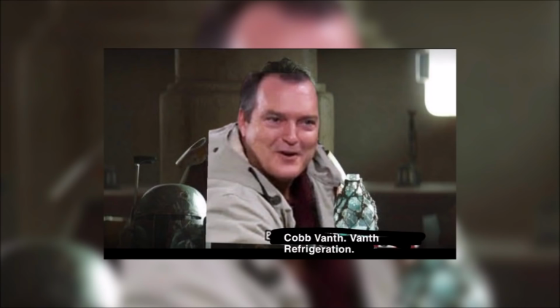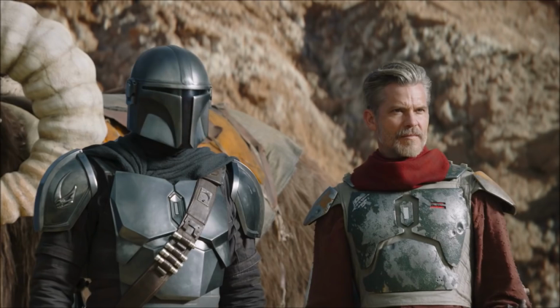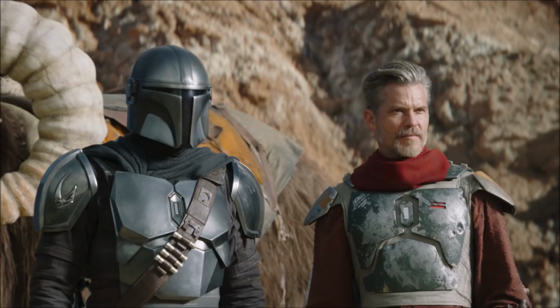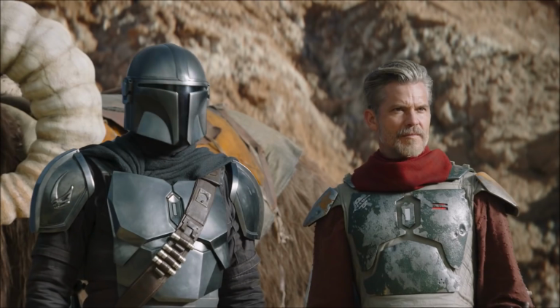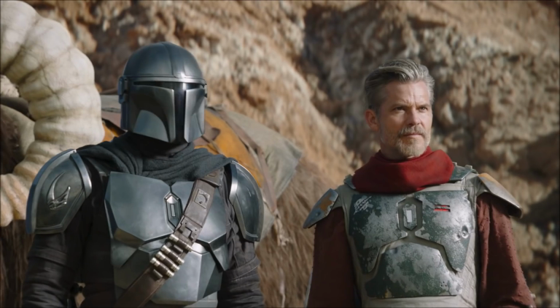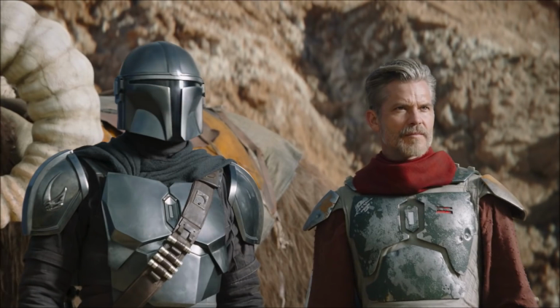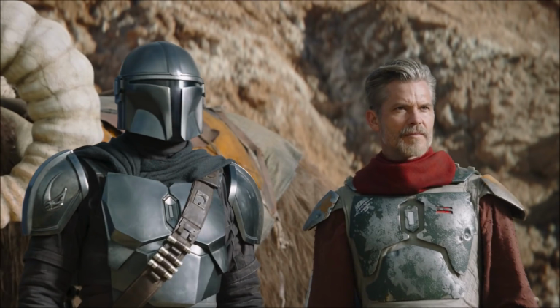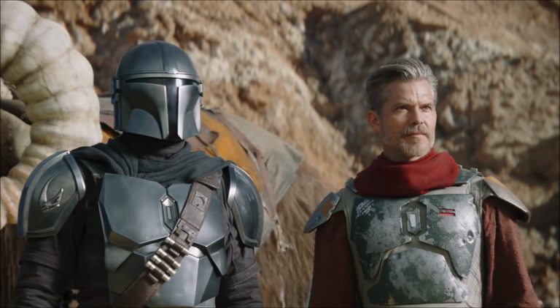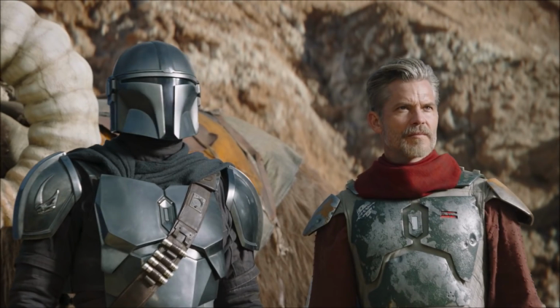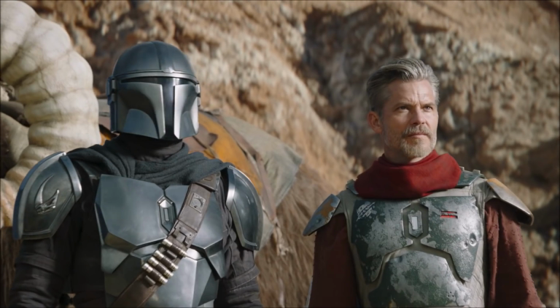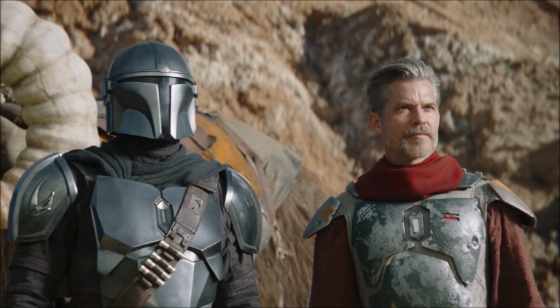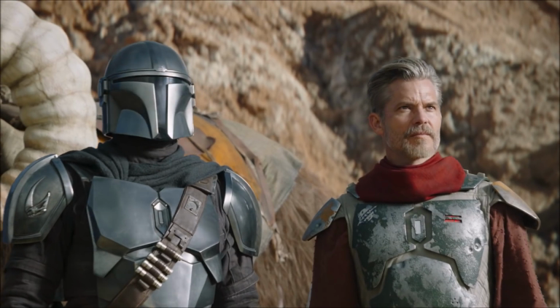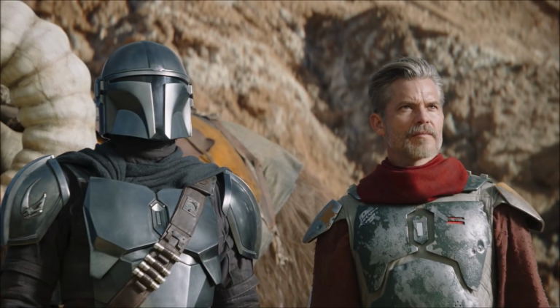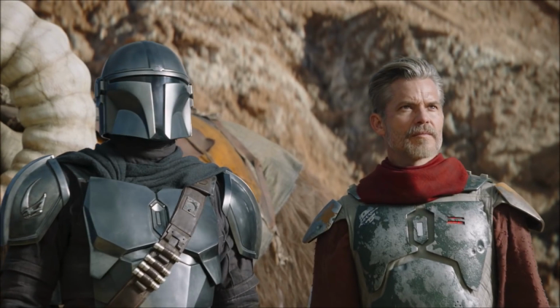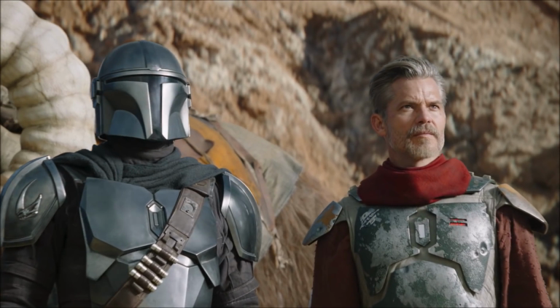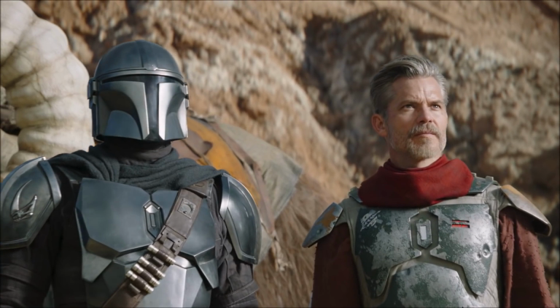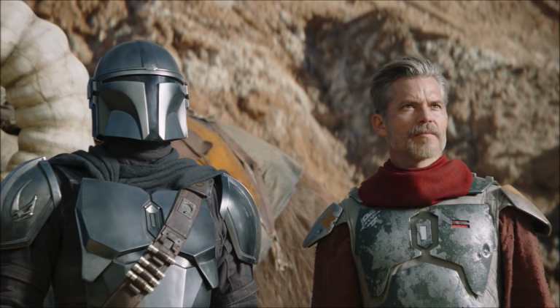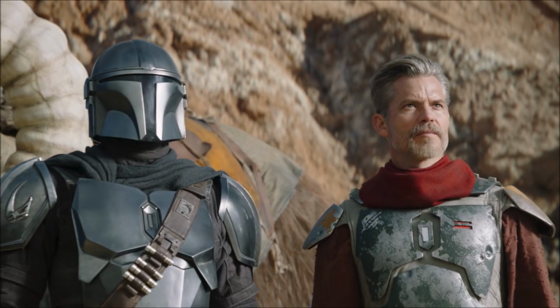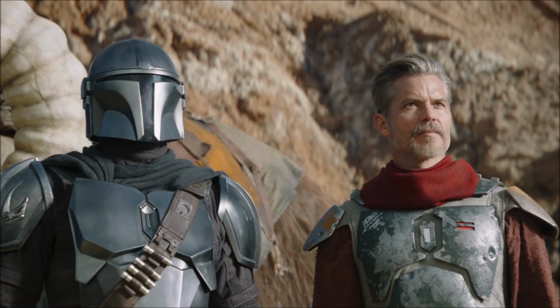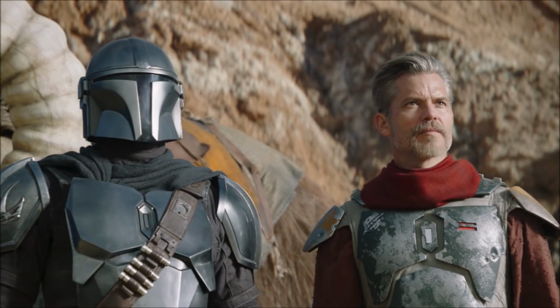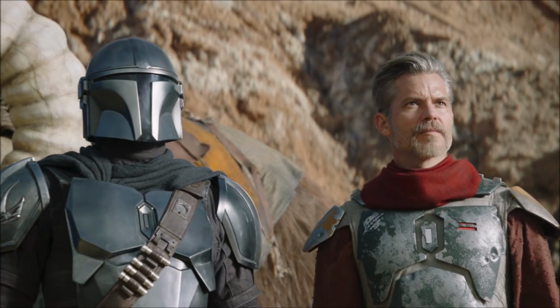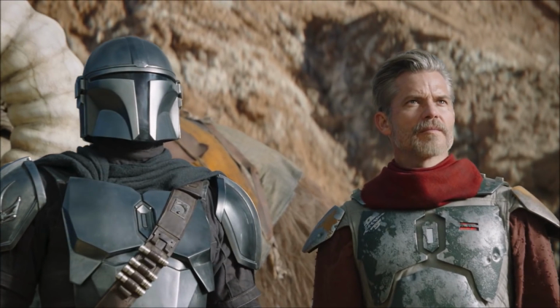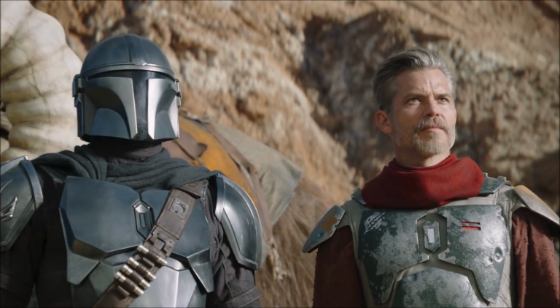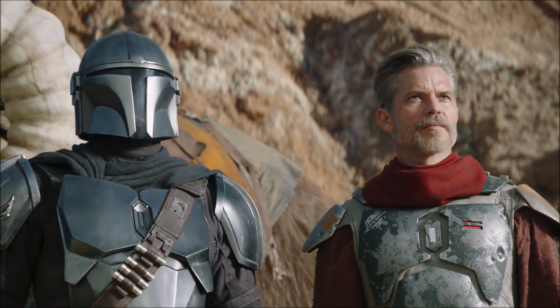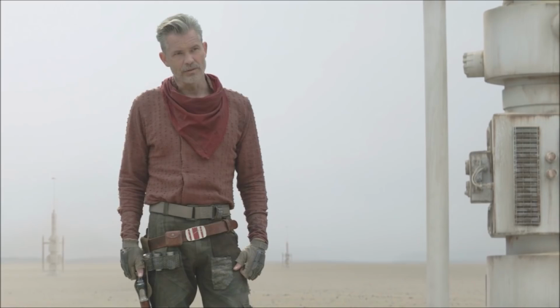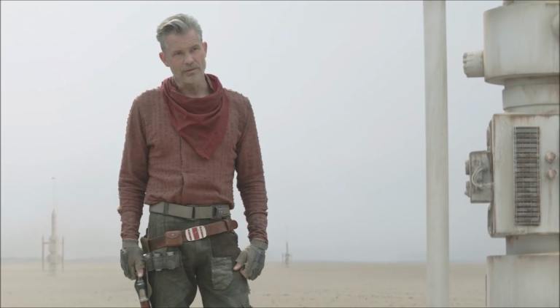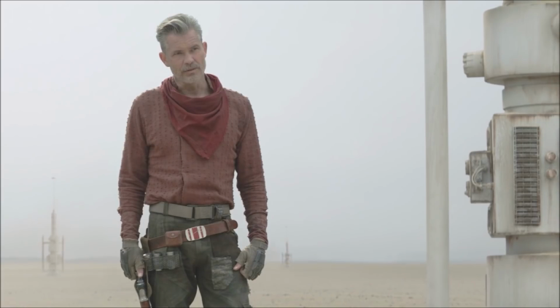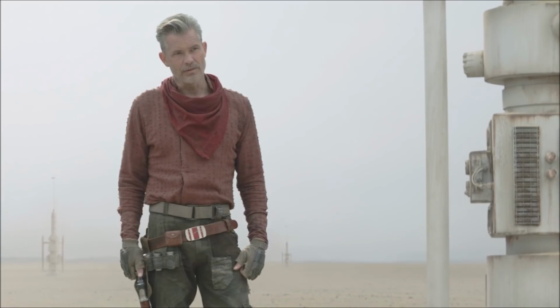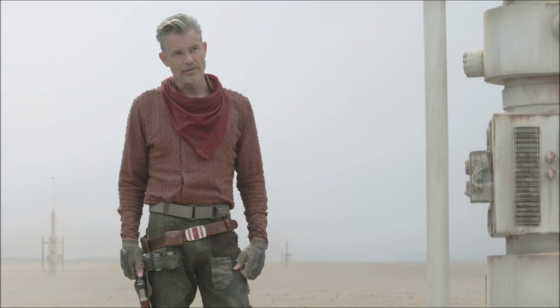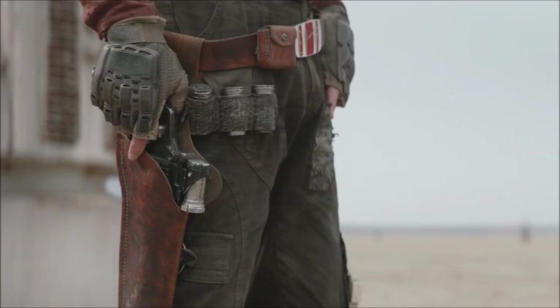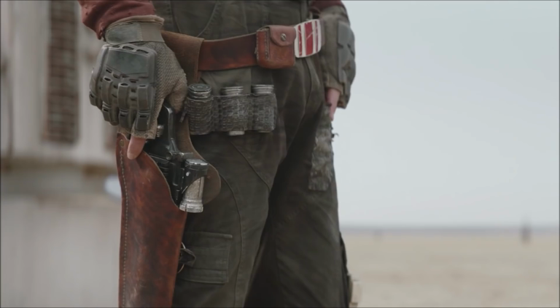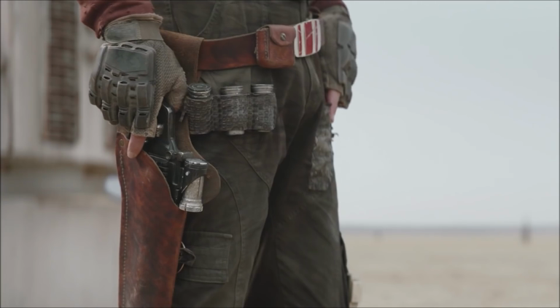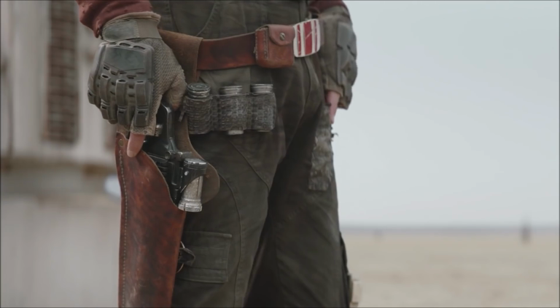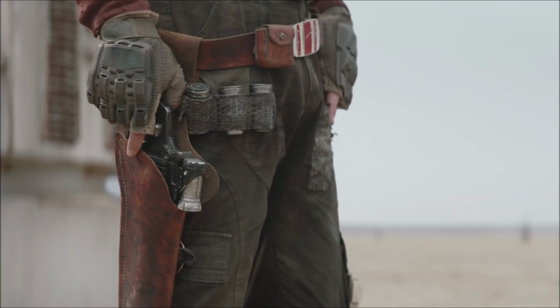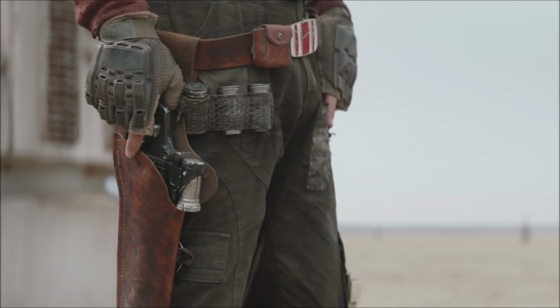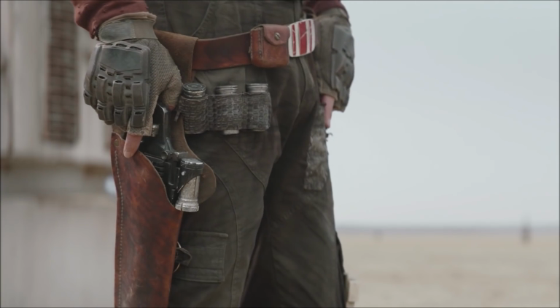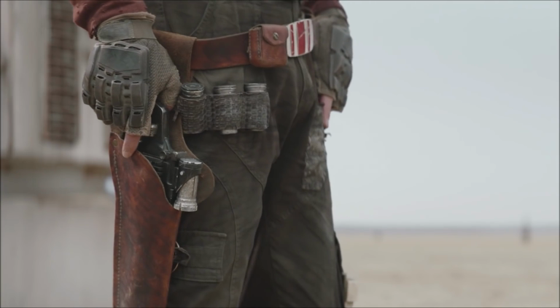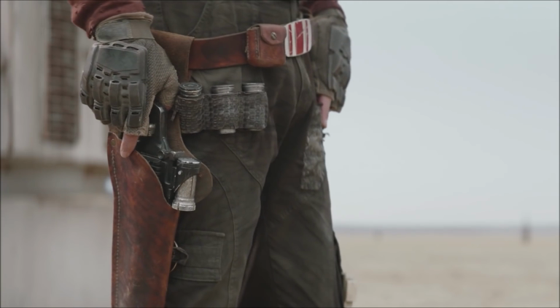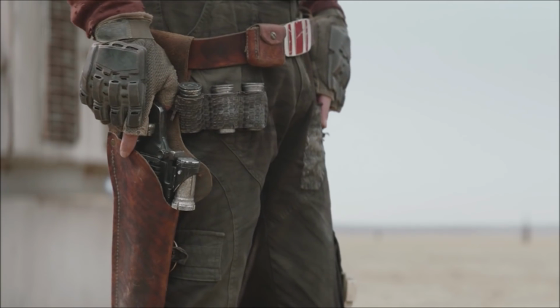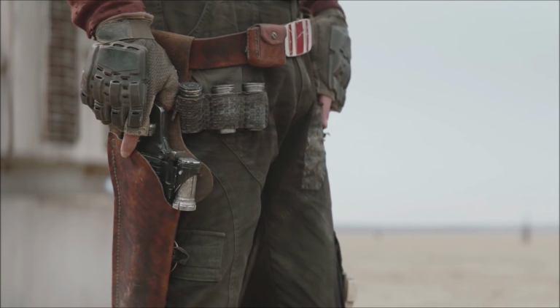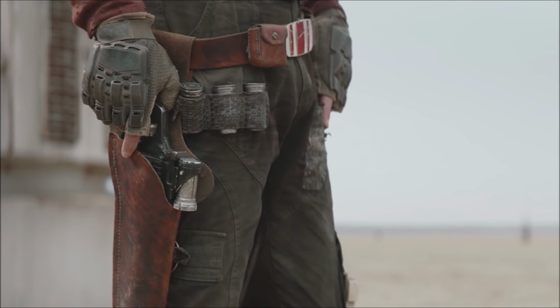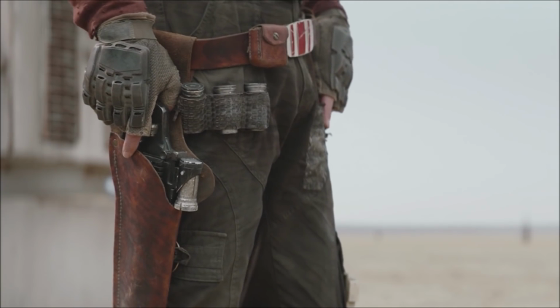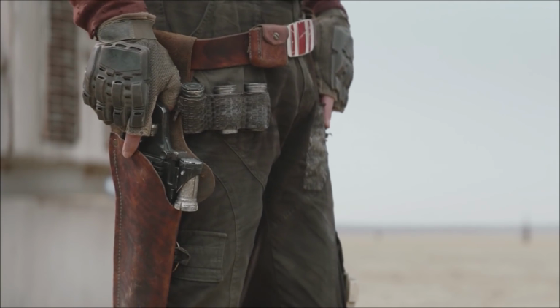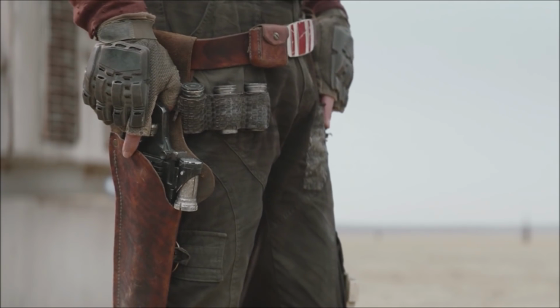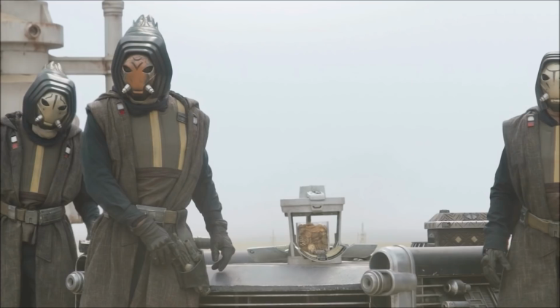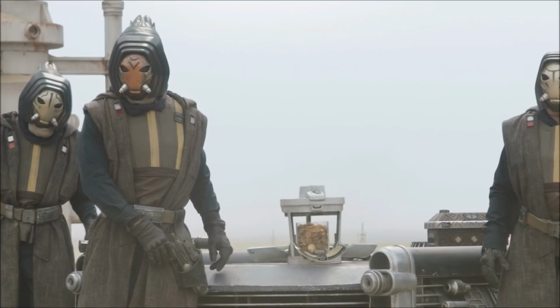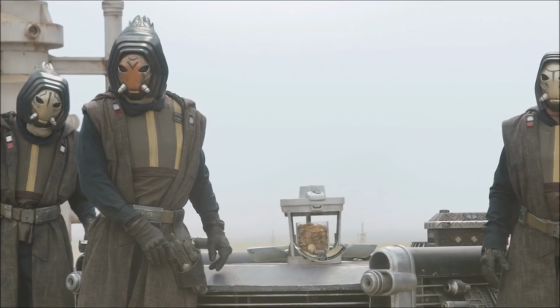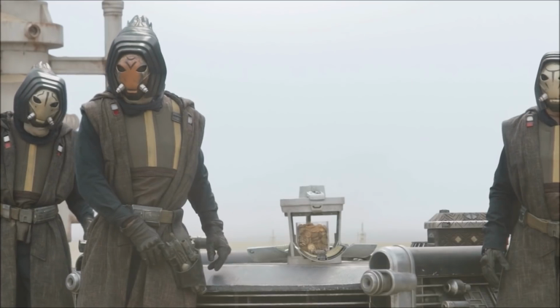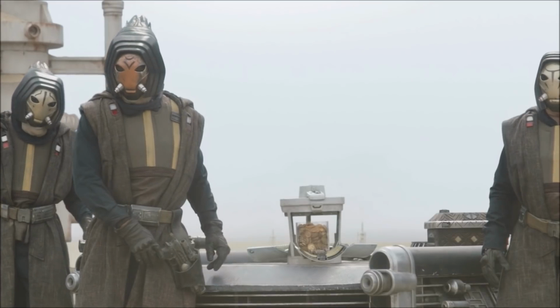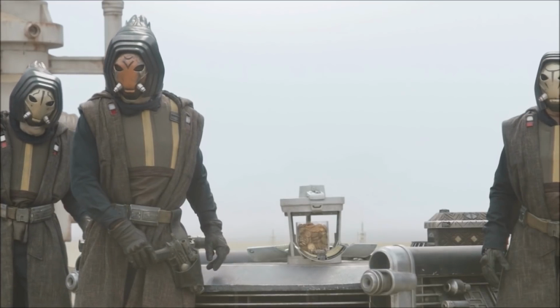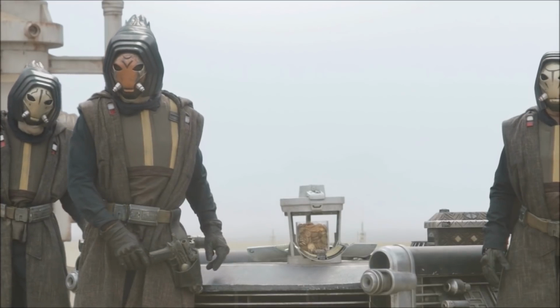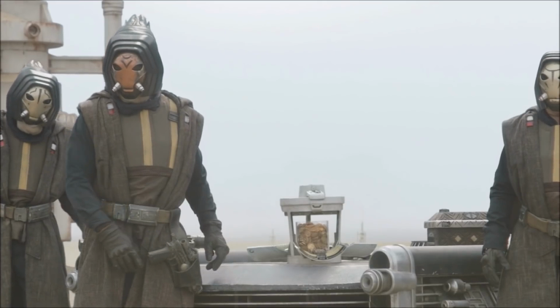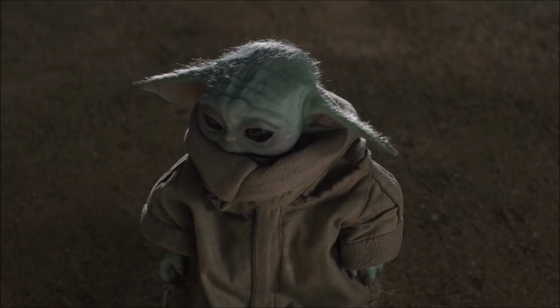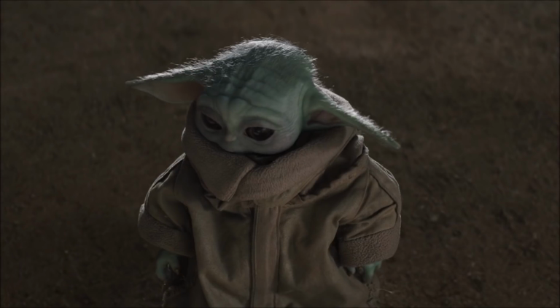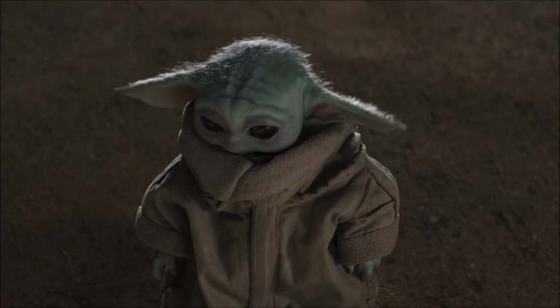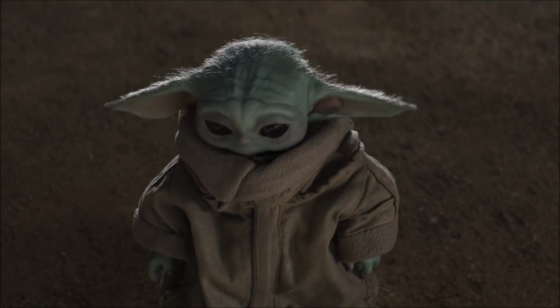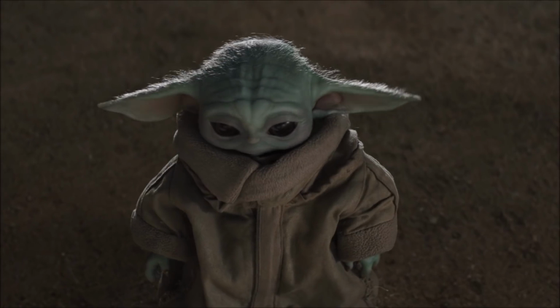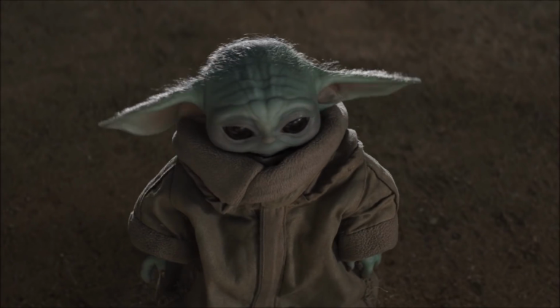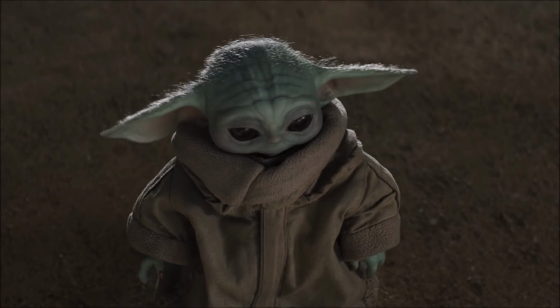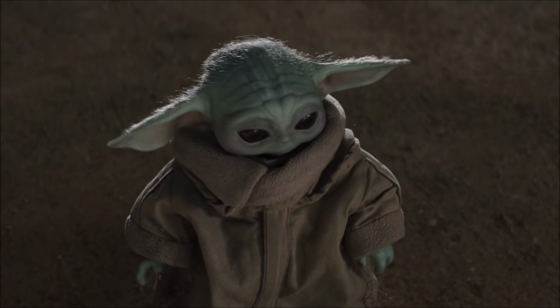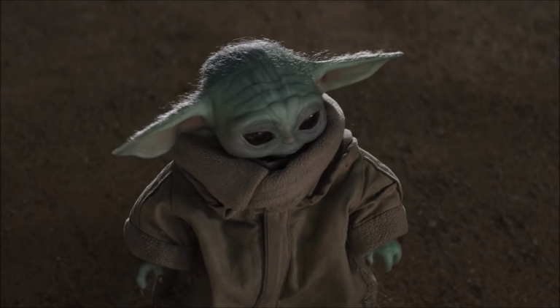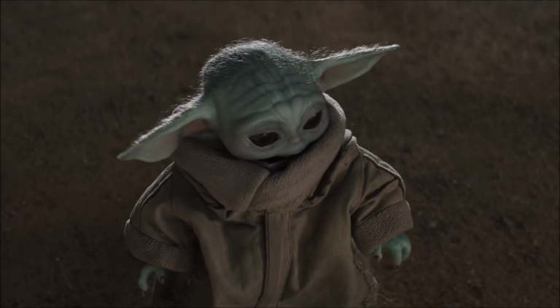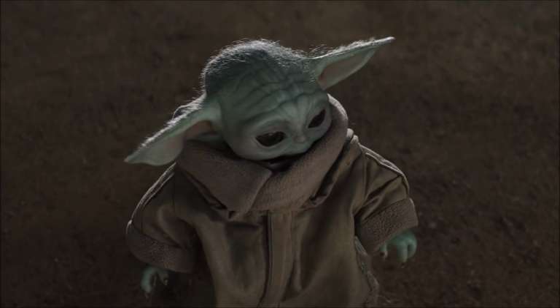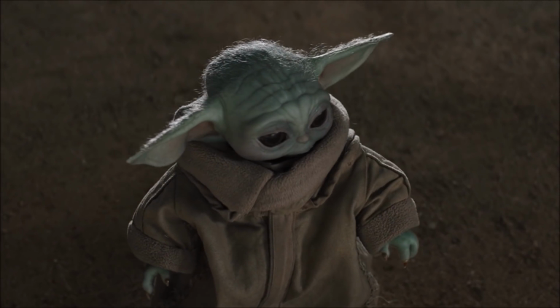Last seen in episode 1 of season 2 of The Mandalorian, it's an awesome way to kickstart the cameo-packed entry which features a number of big names.